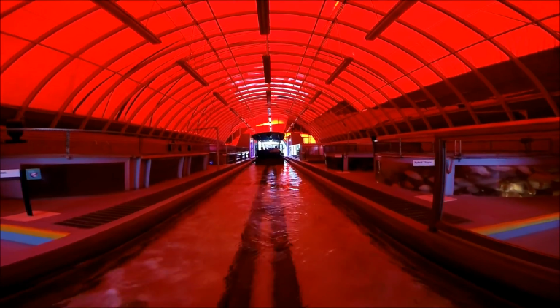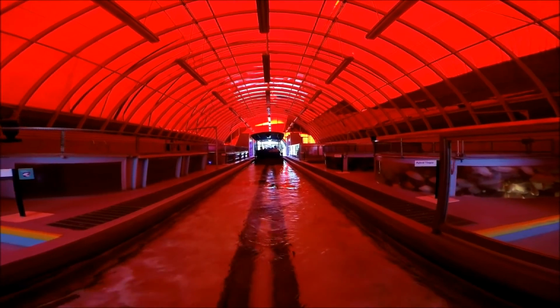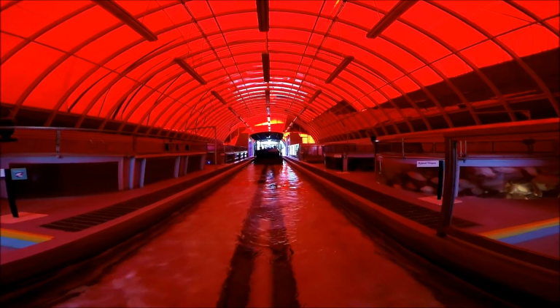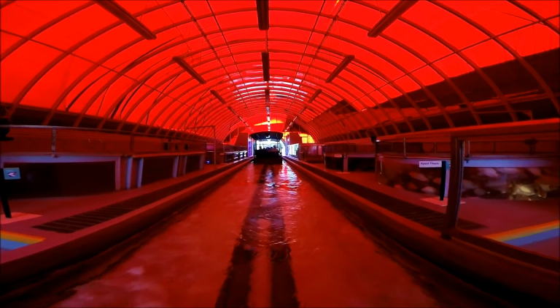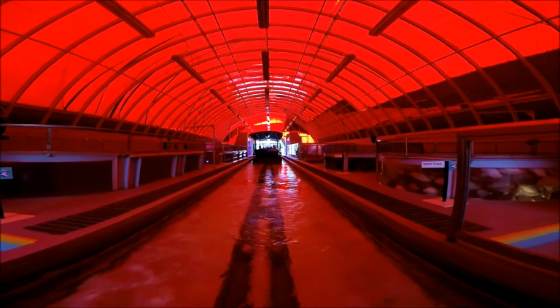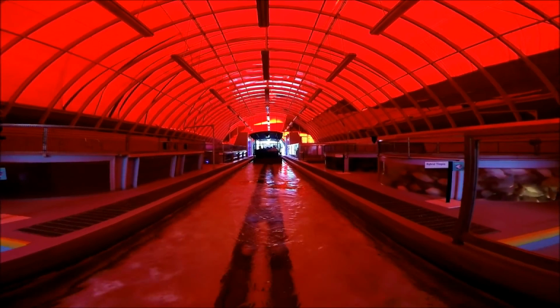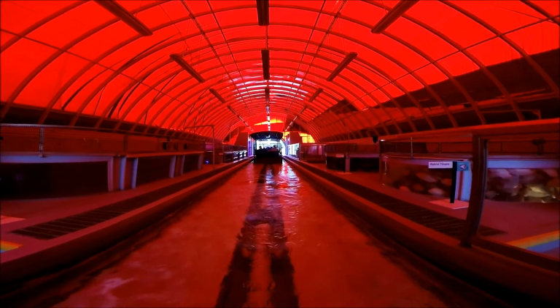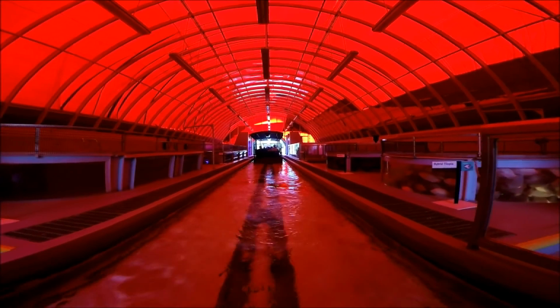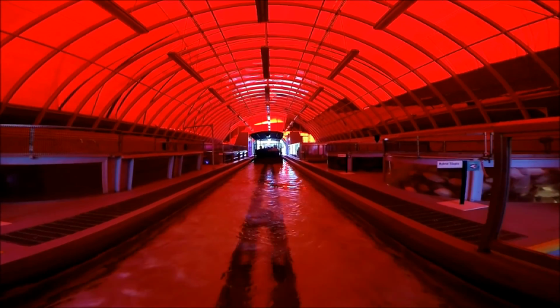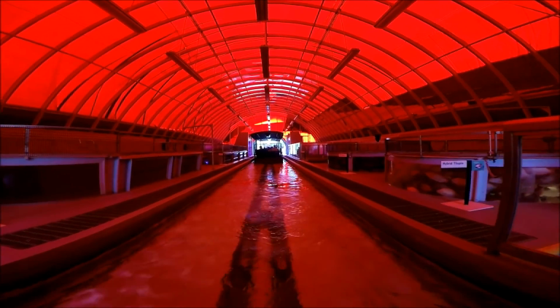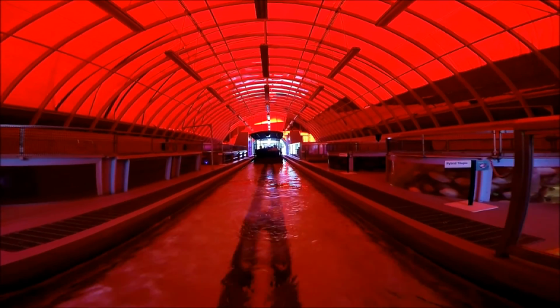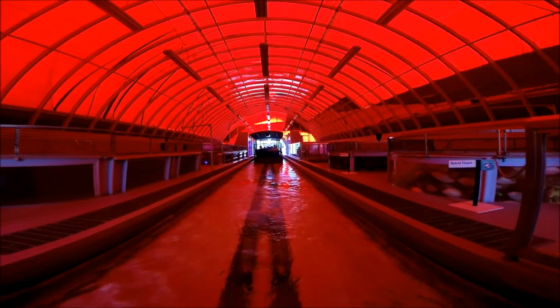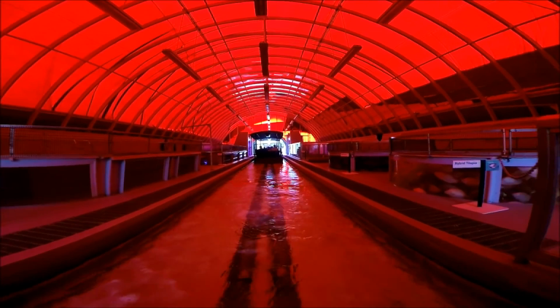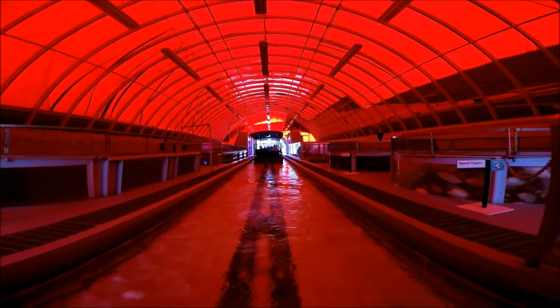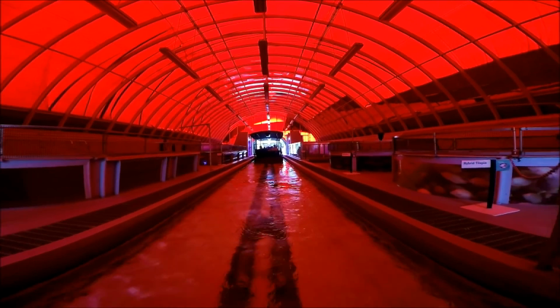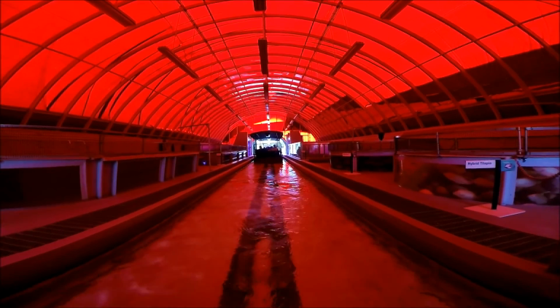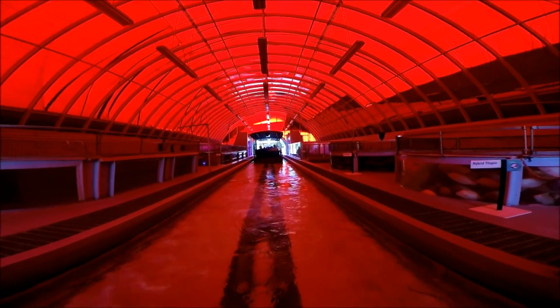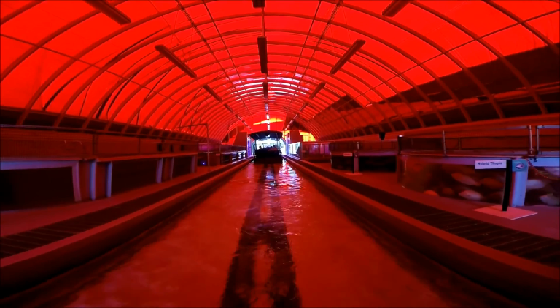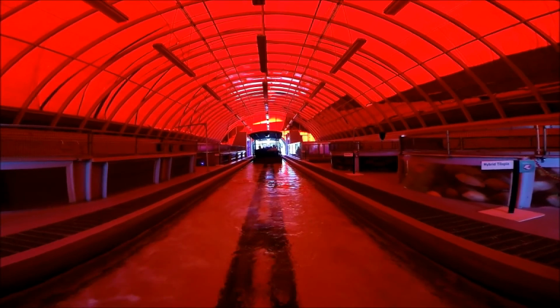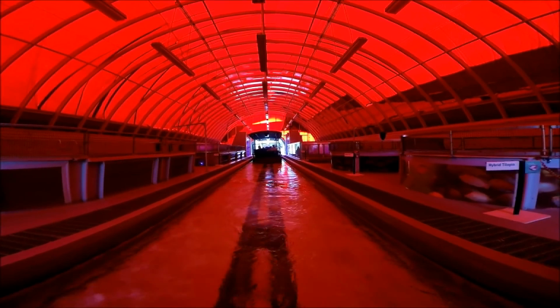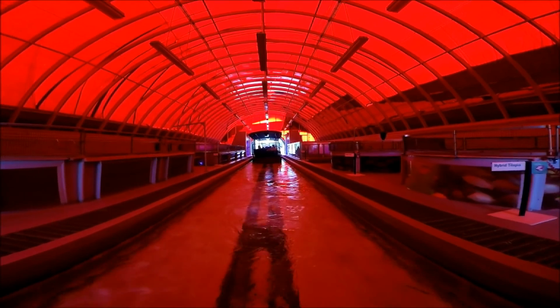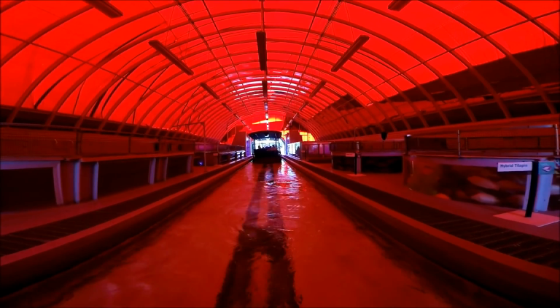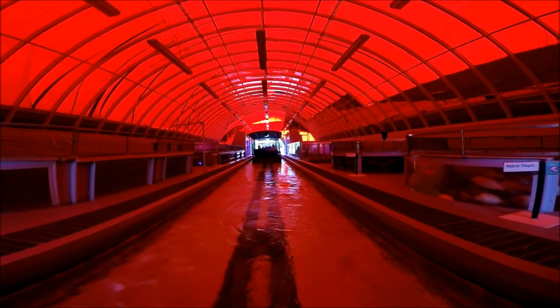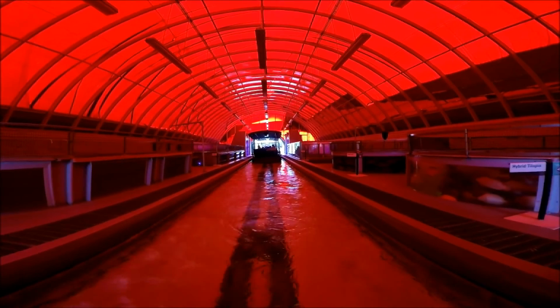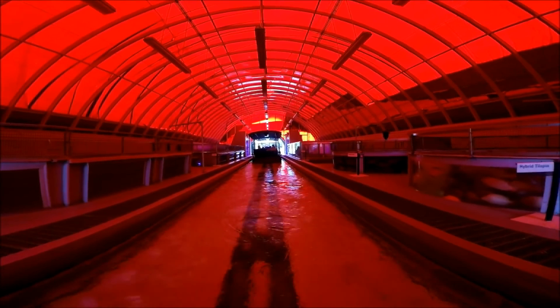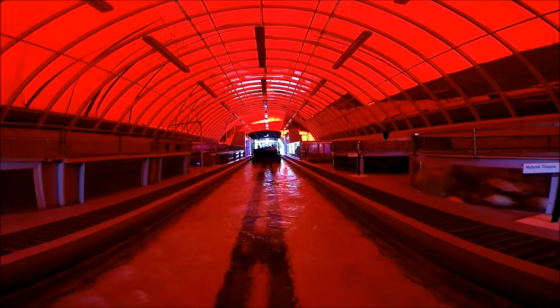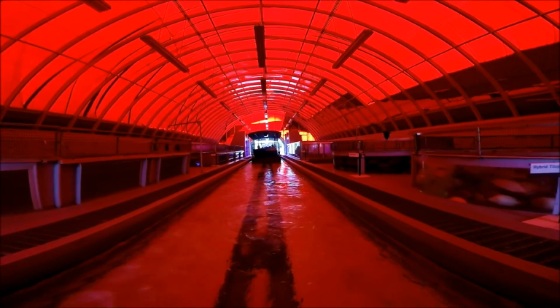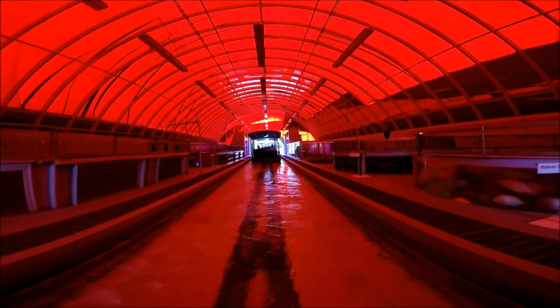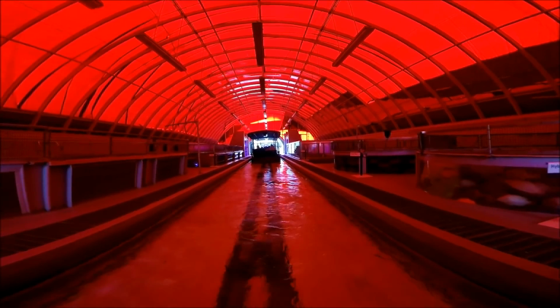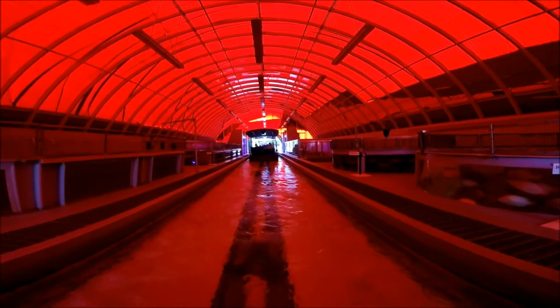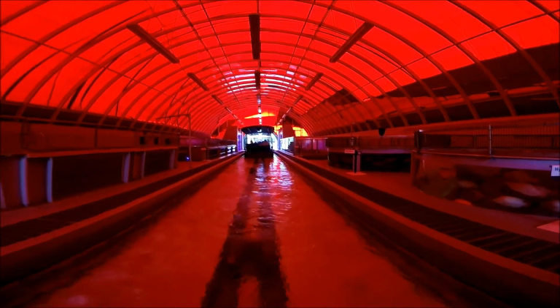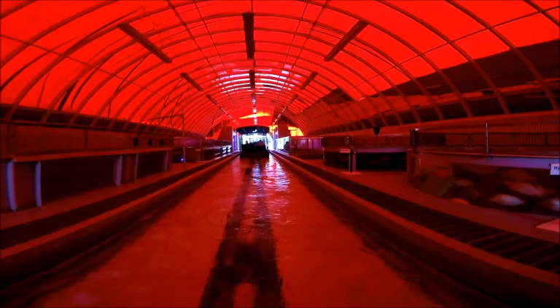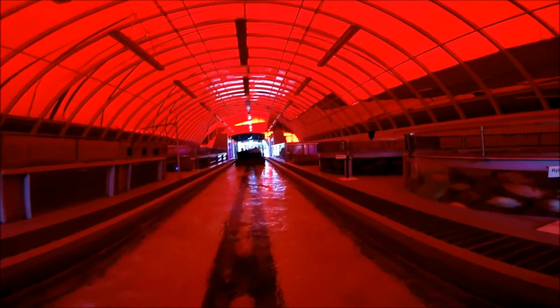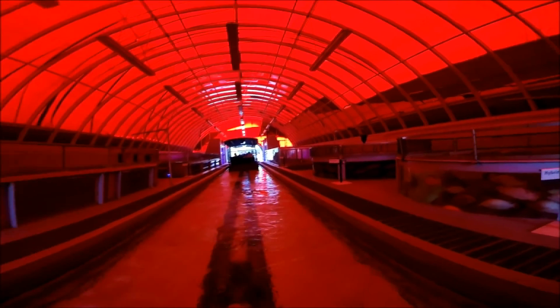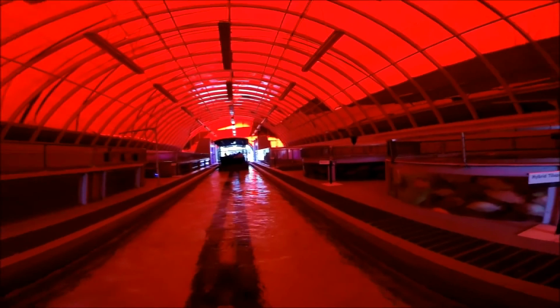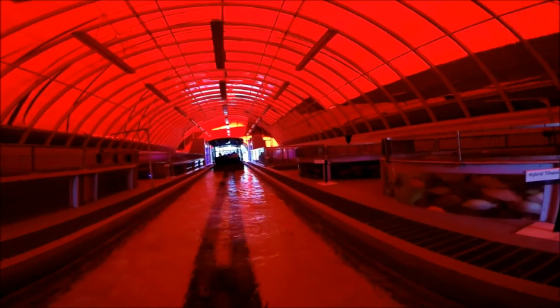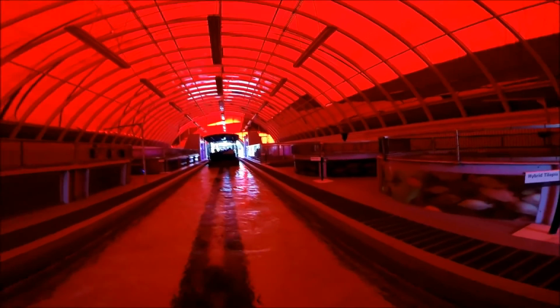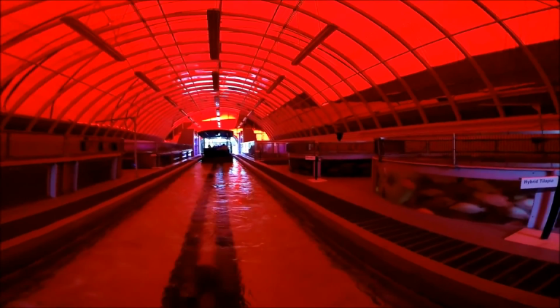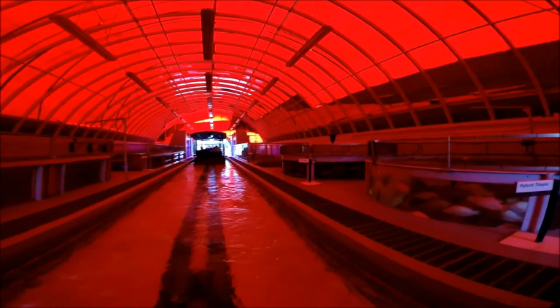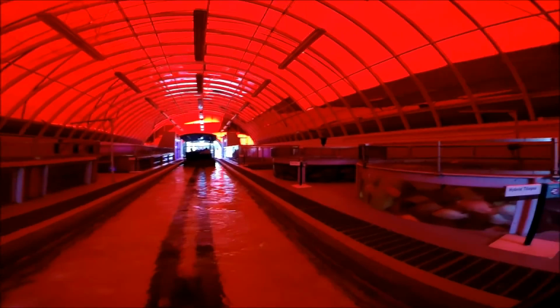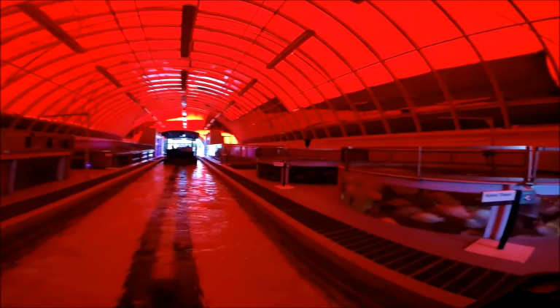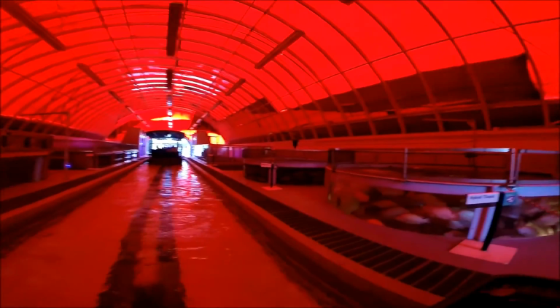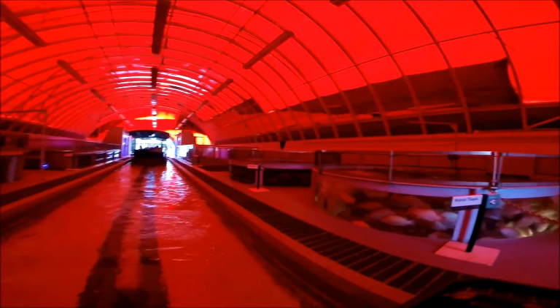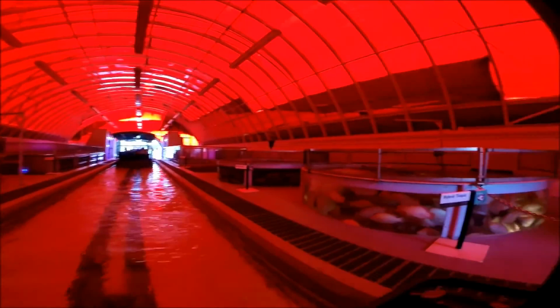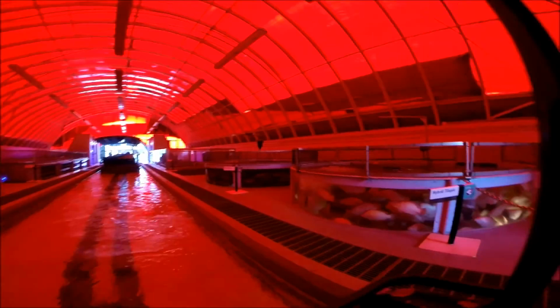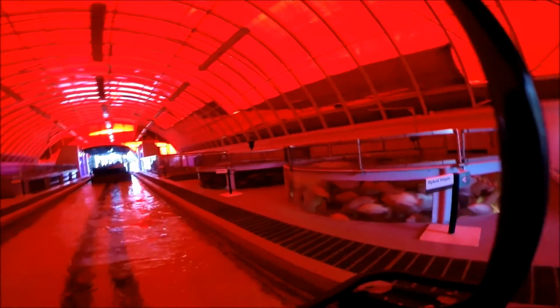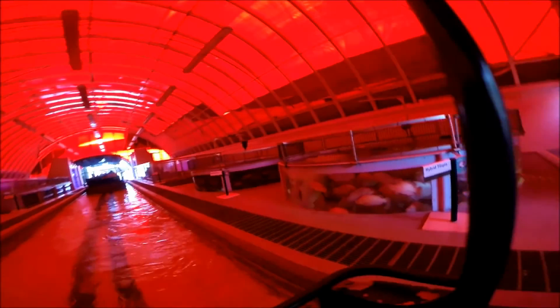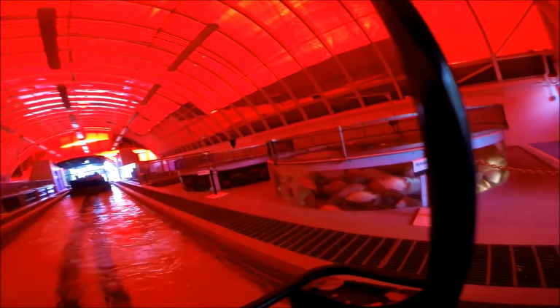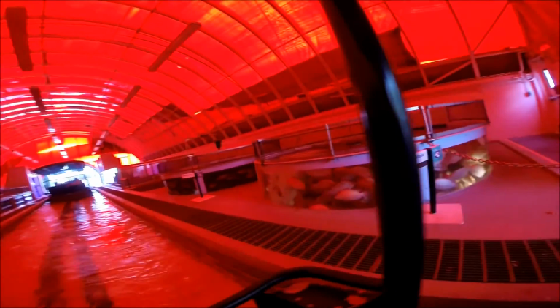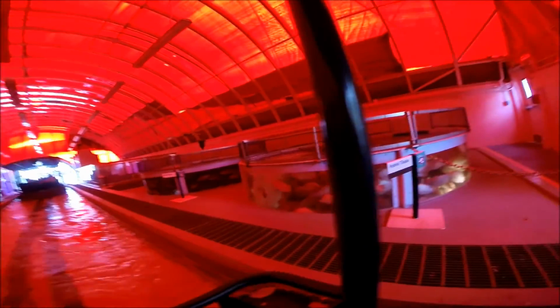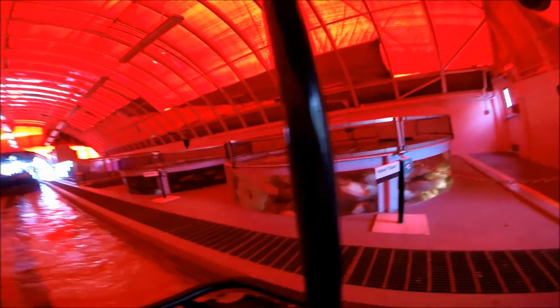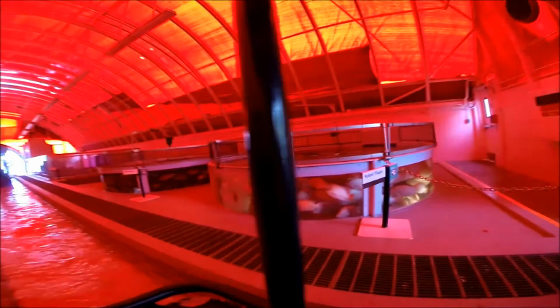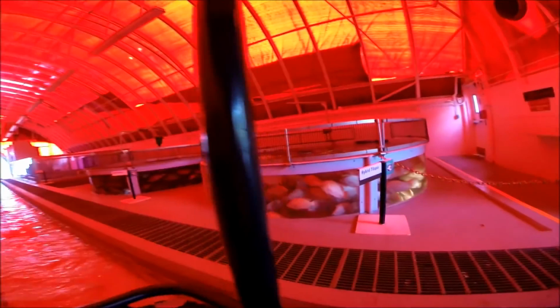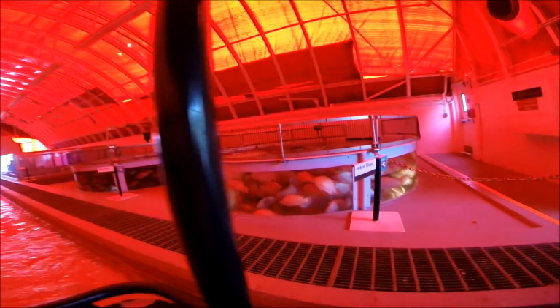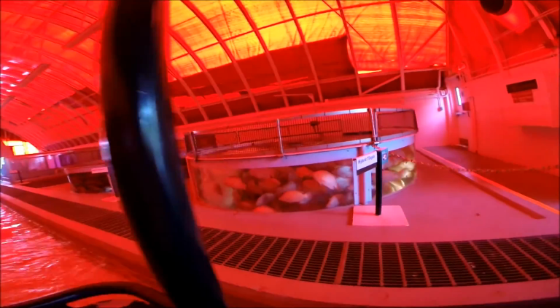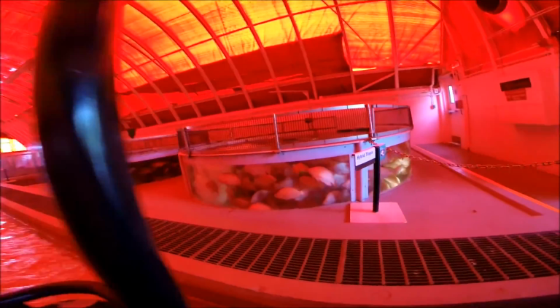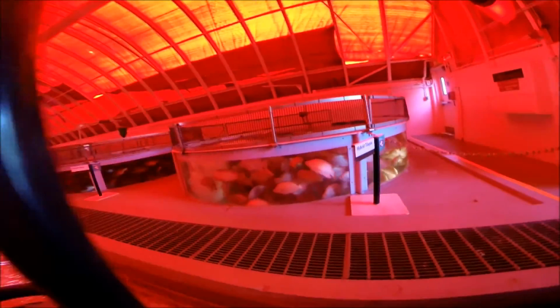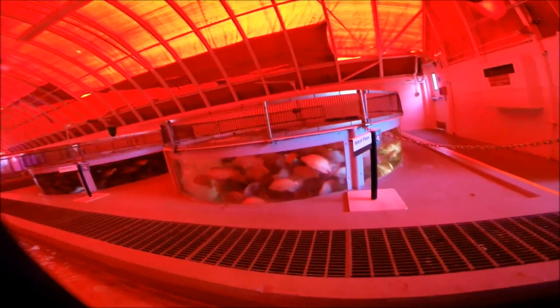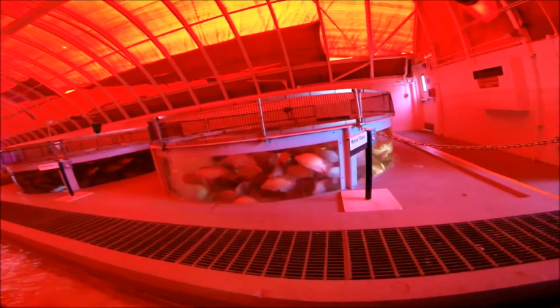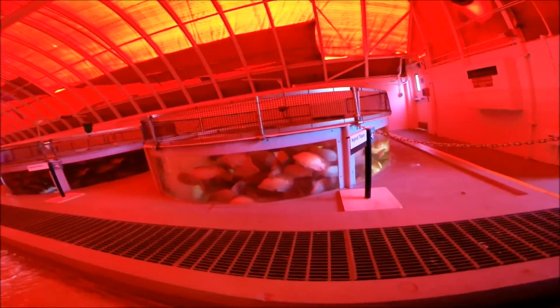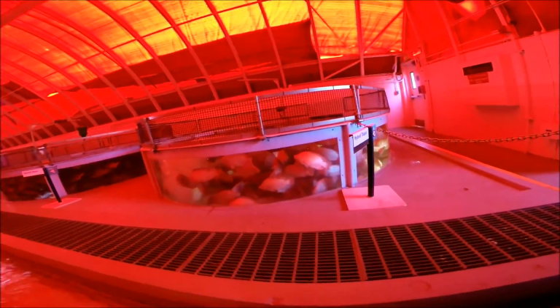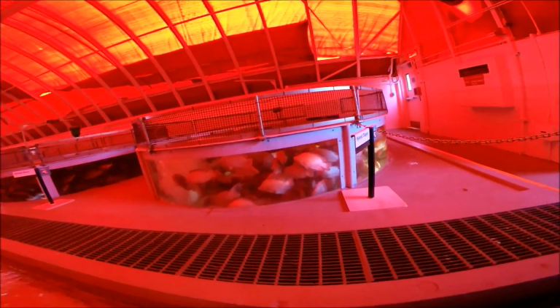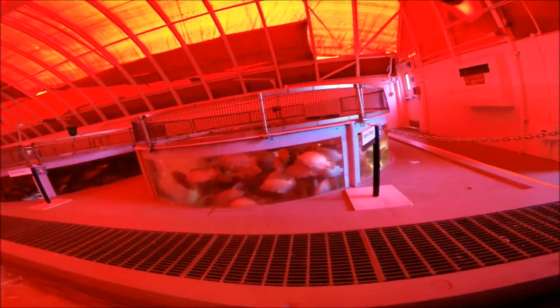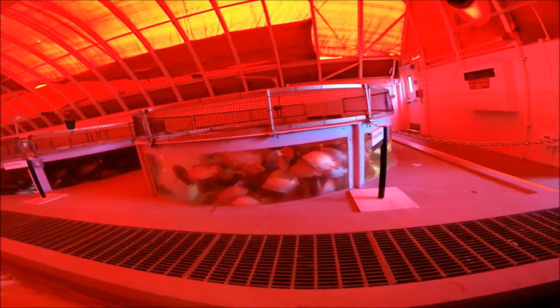This is so weird — oh my gosh, they are cracking. Tilapia — the rats of the sea.